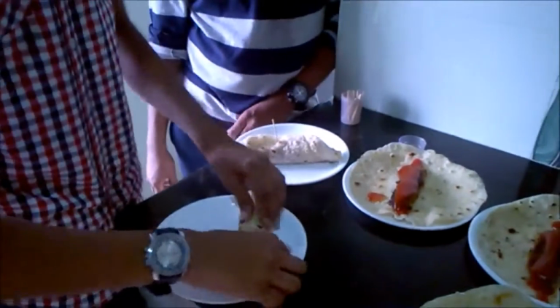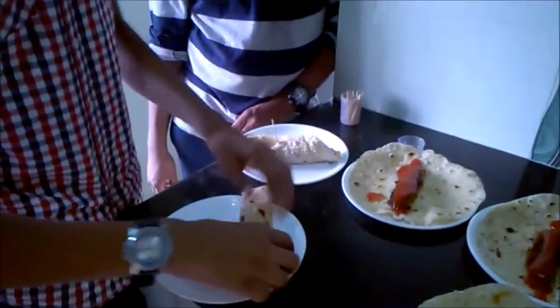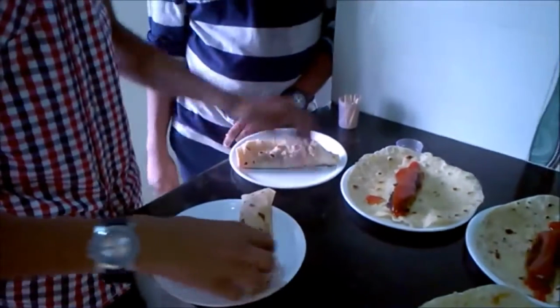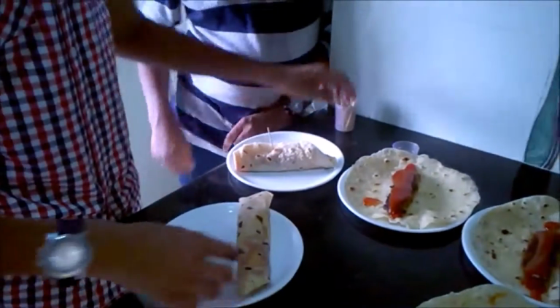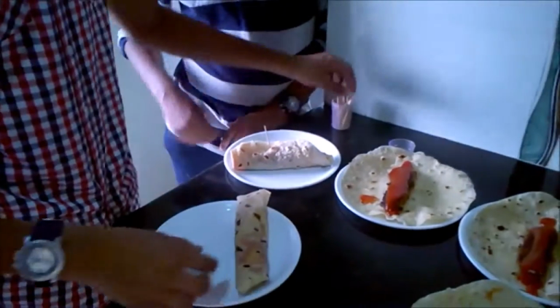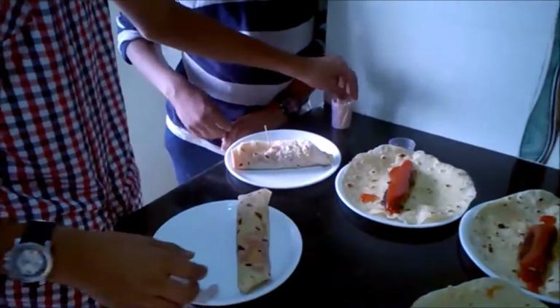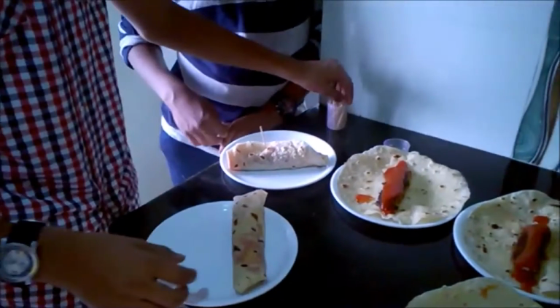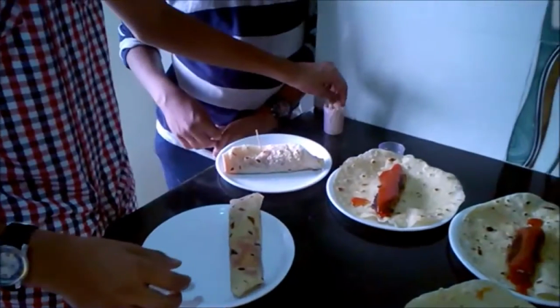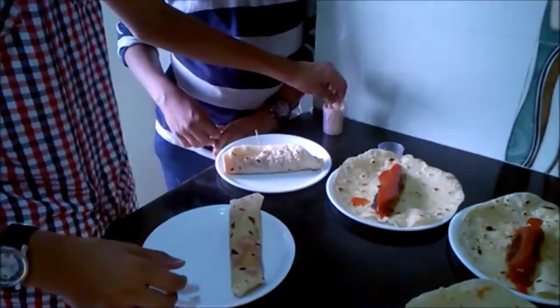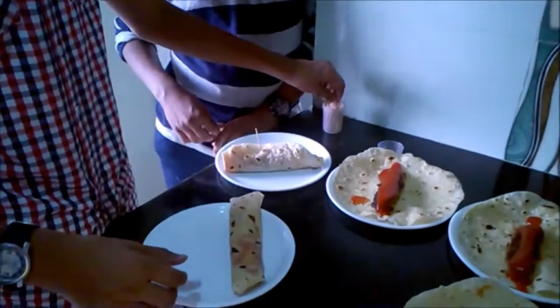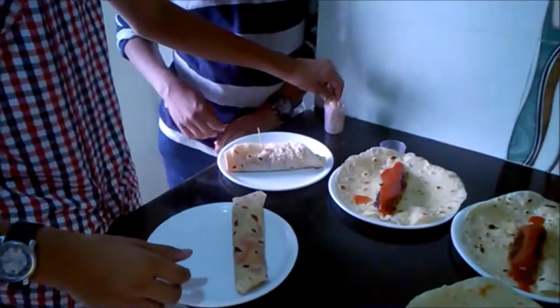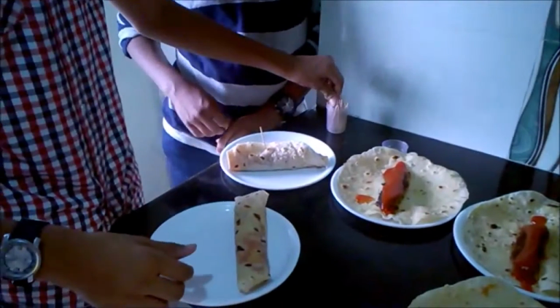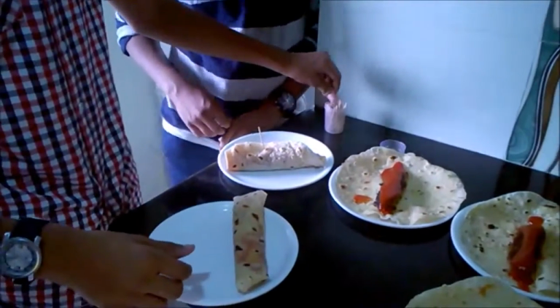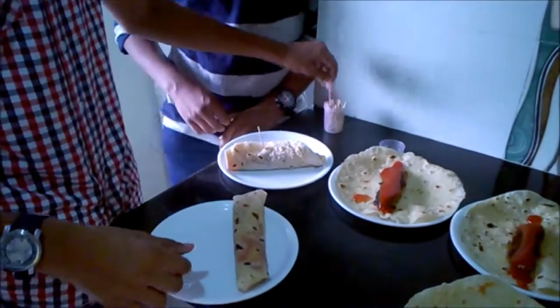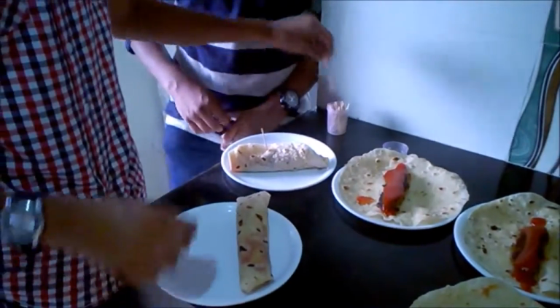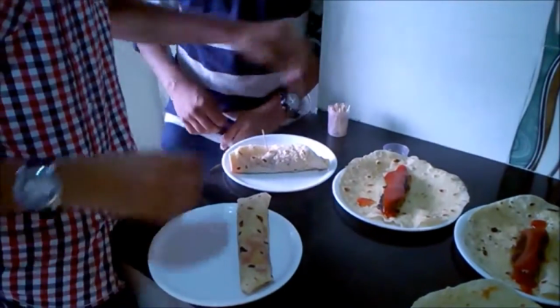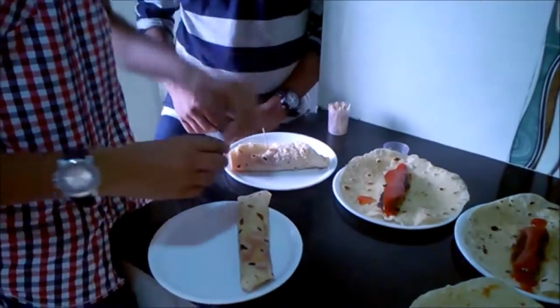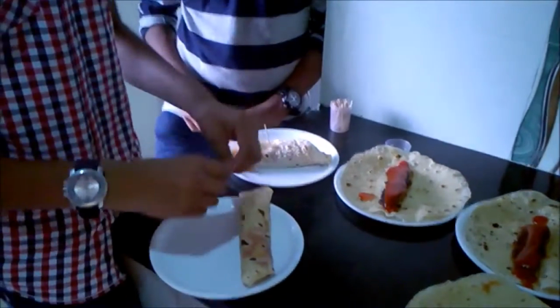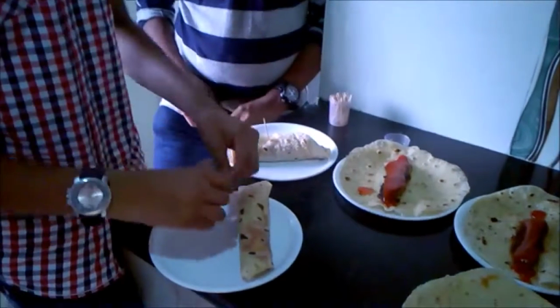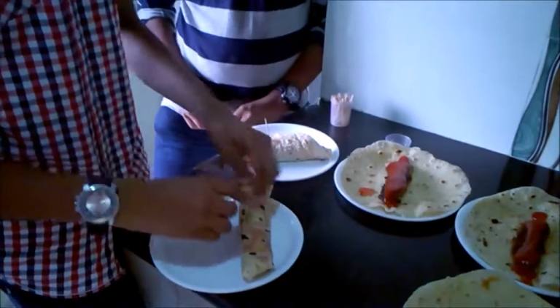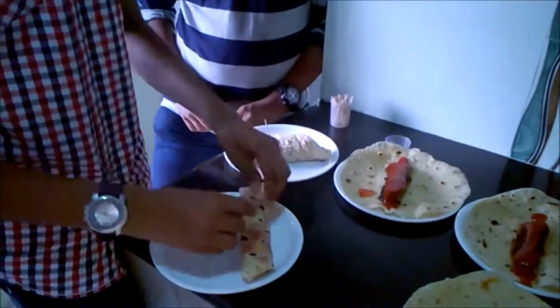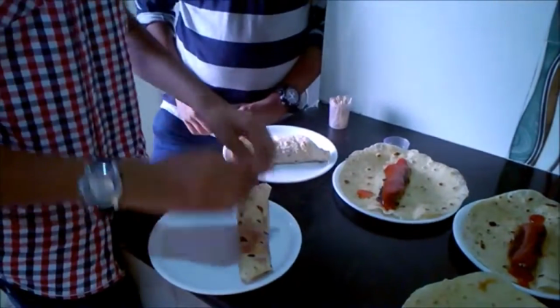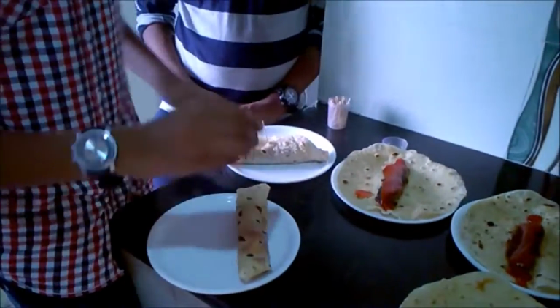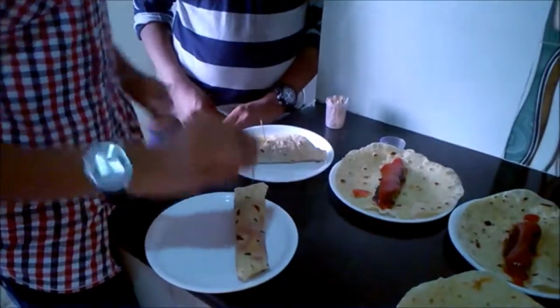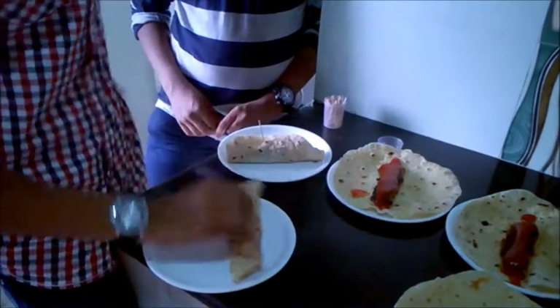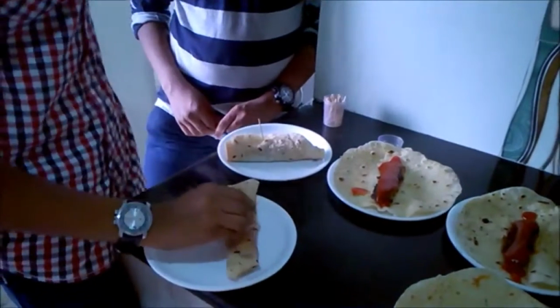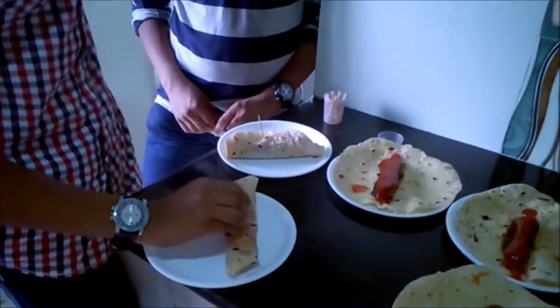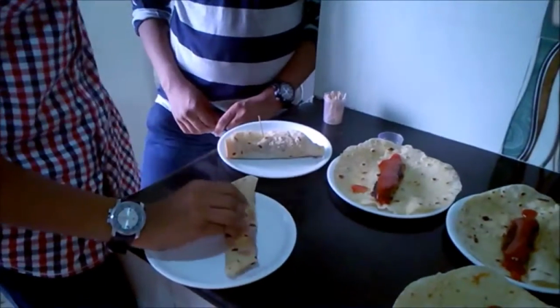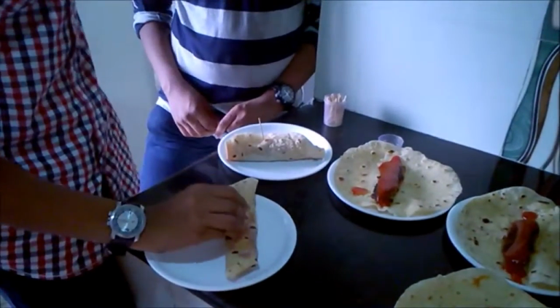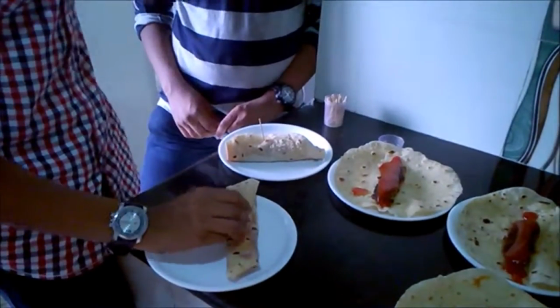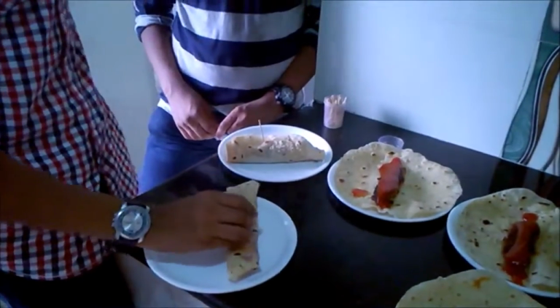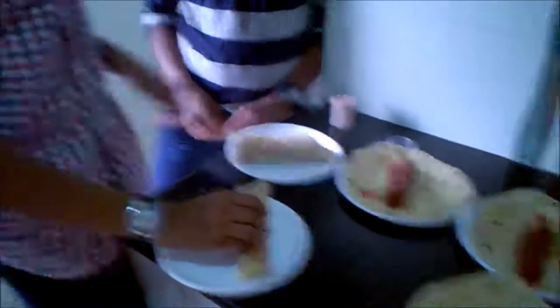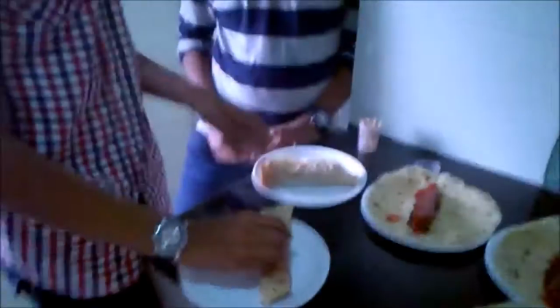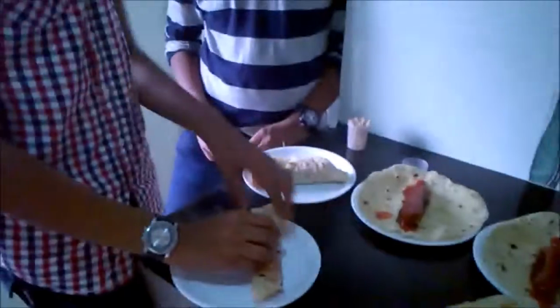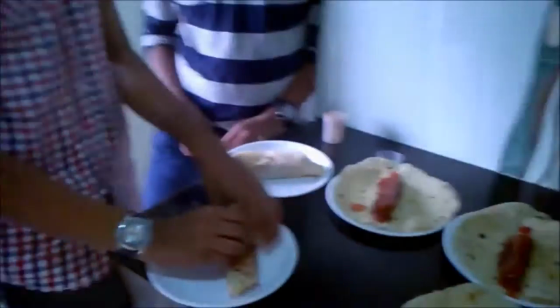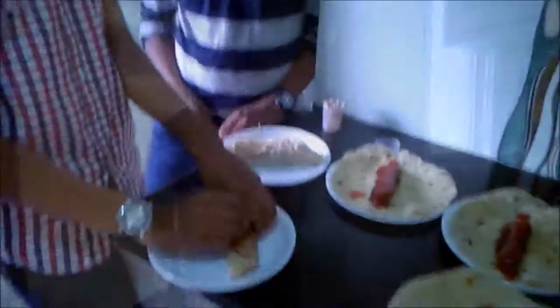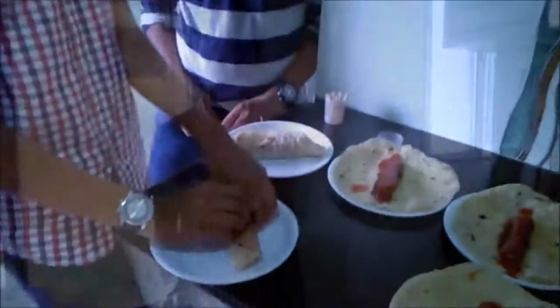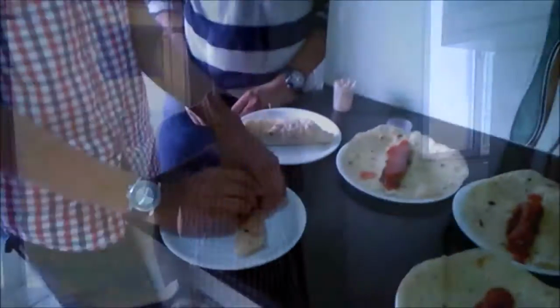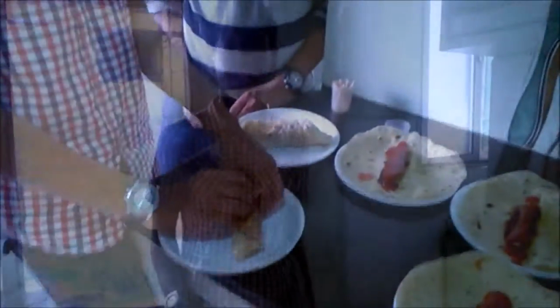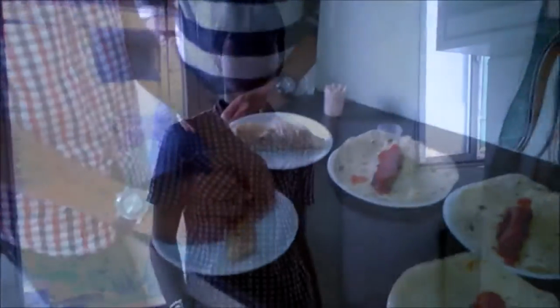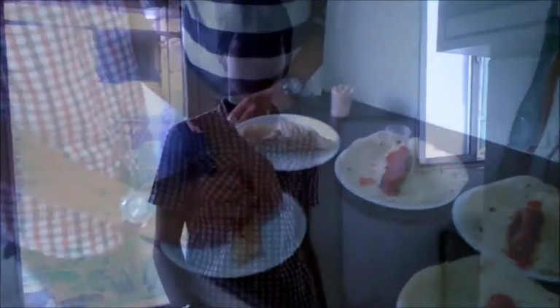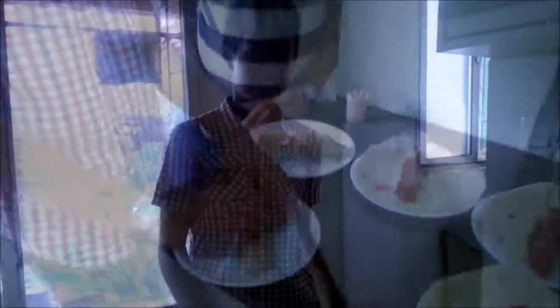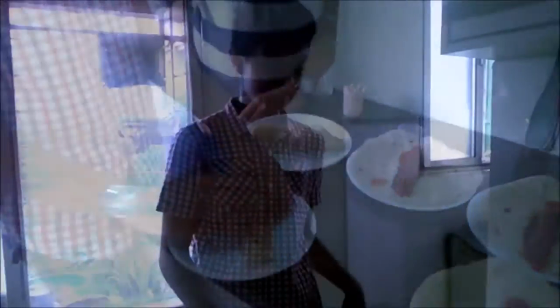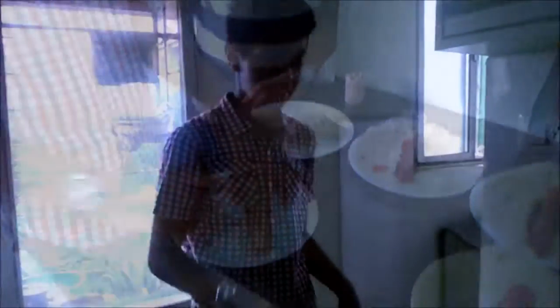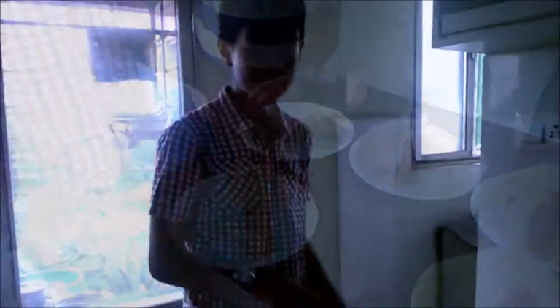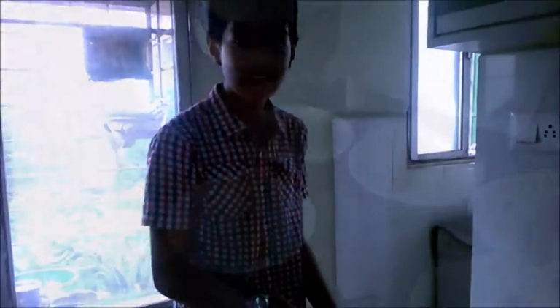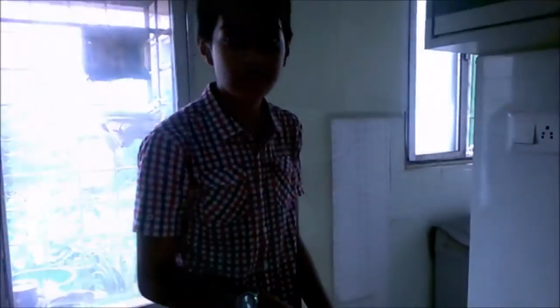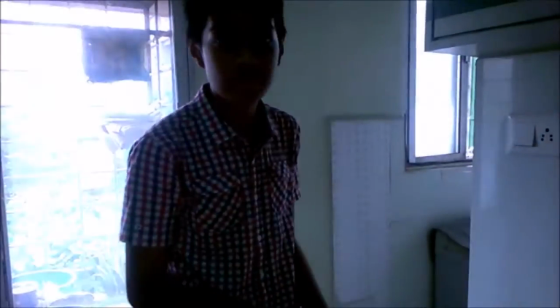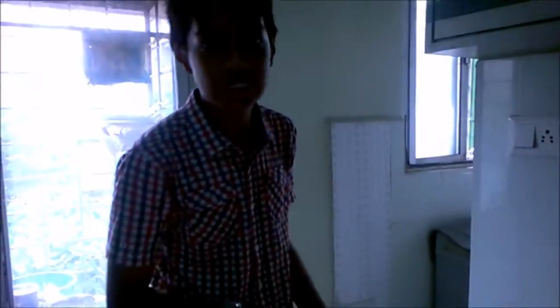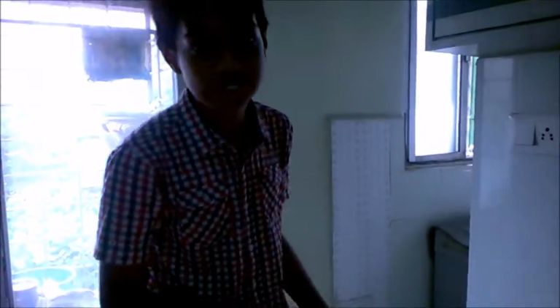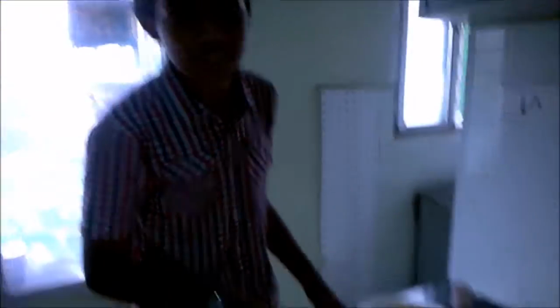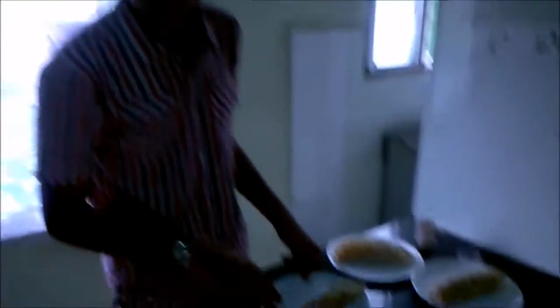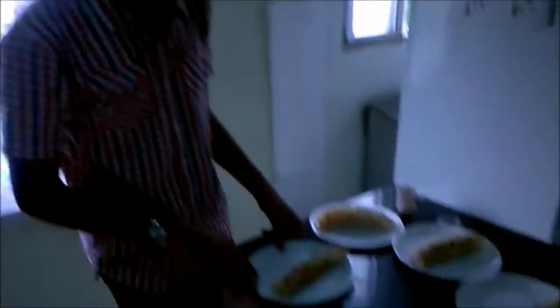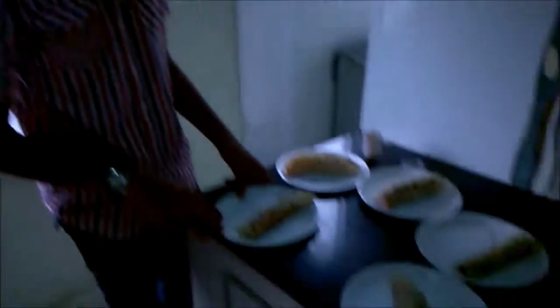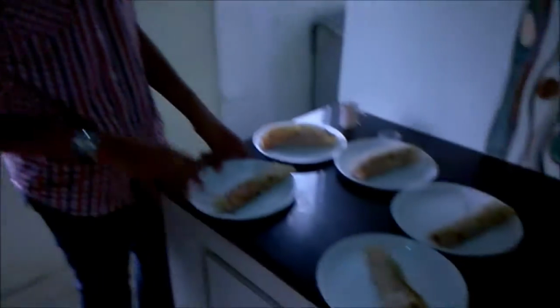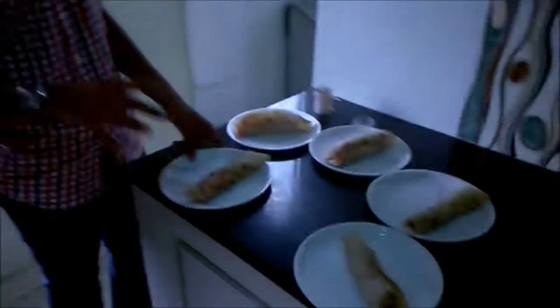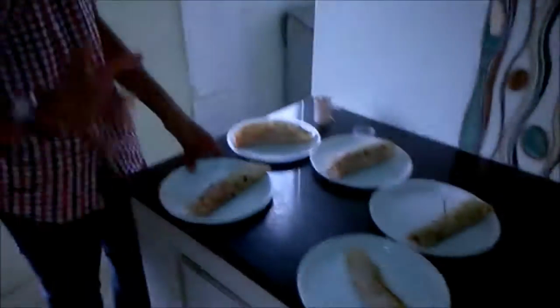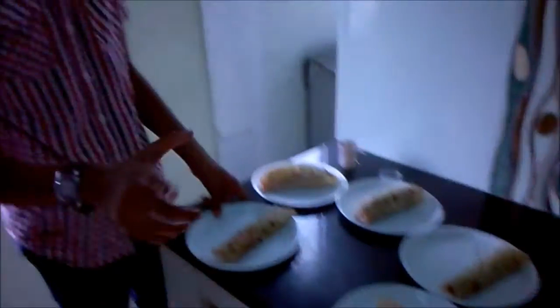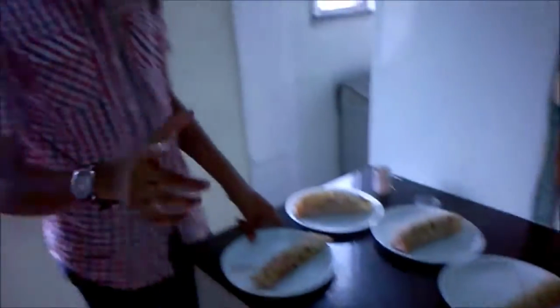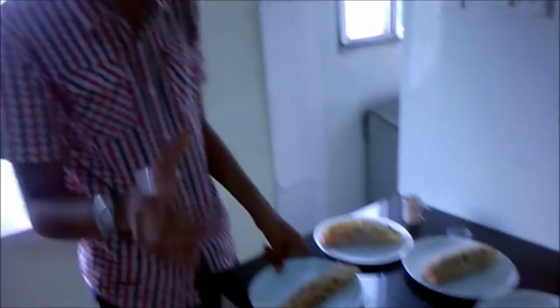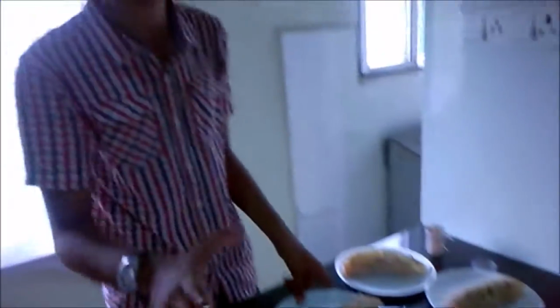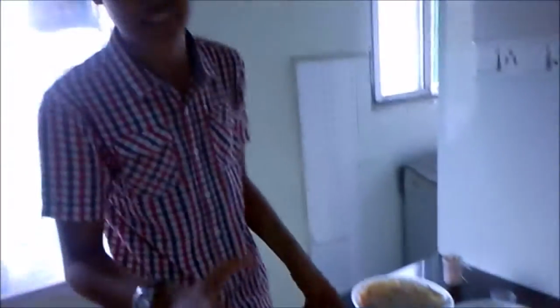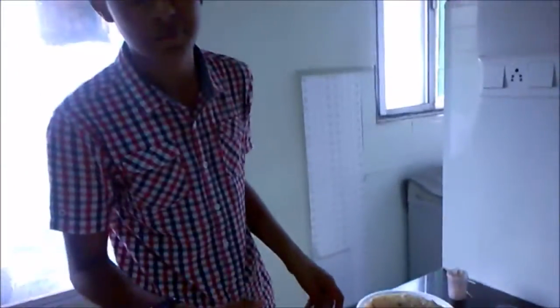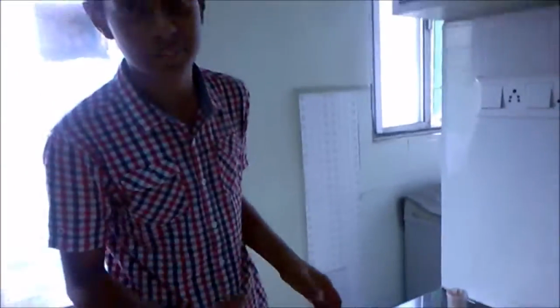Now, we are going to take a toothpick. Mind blowing — this is how we make frankie. Please like and subscribe.